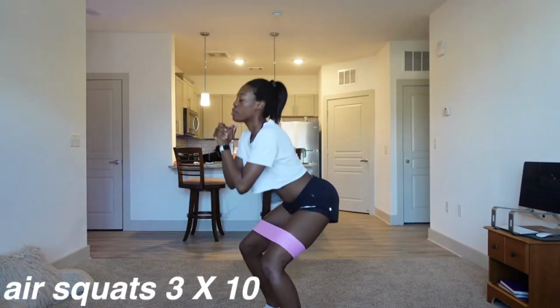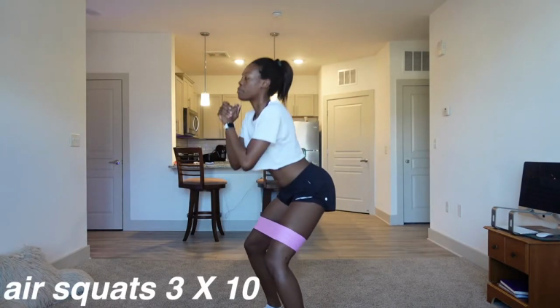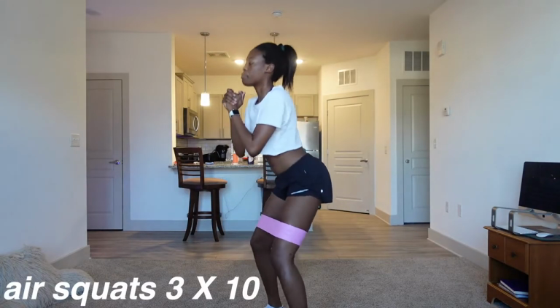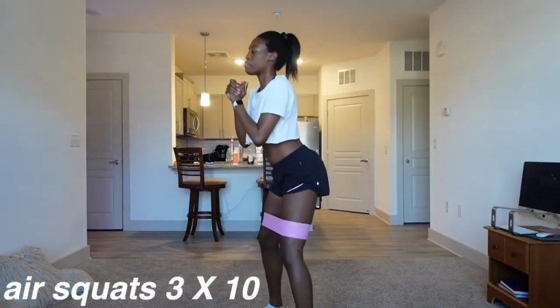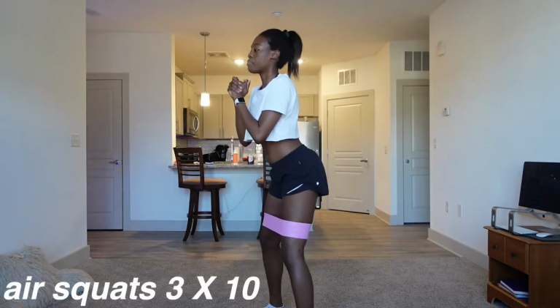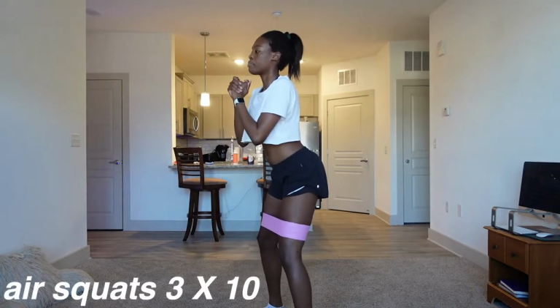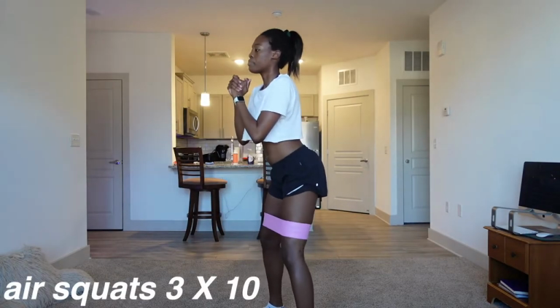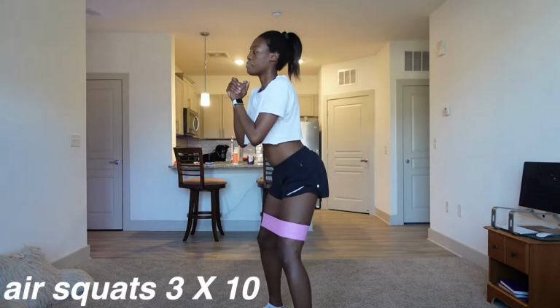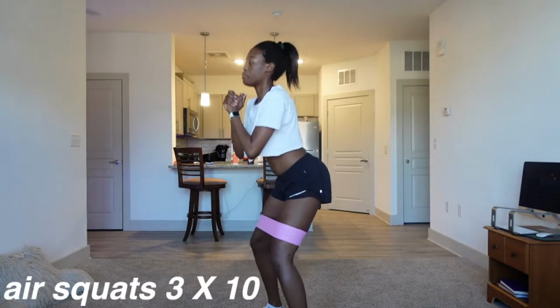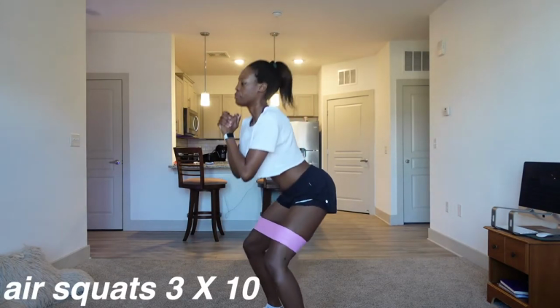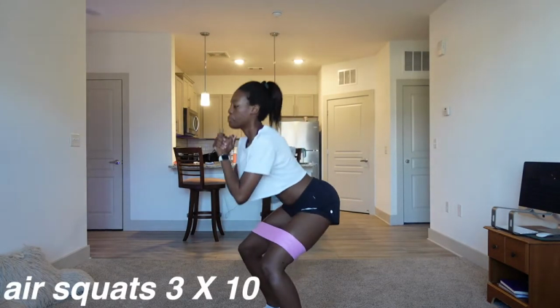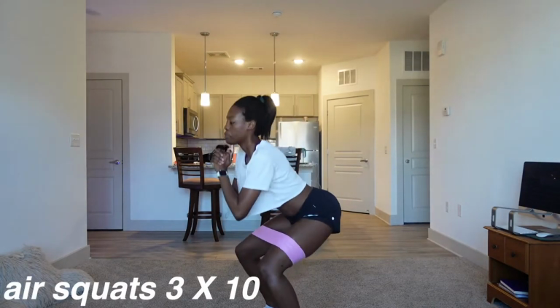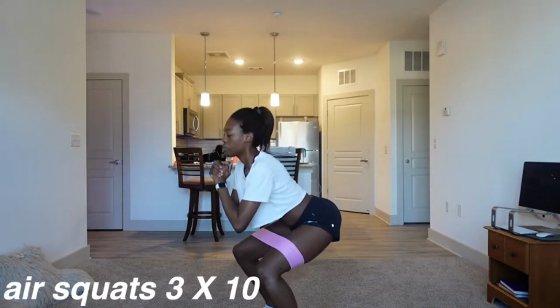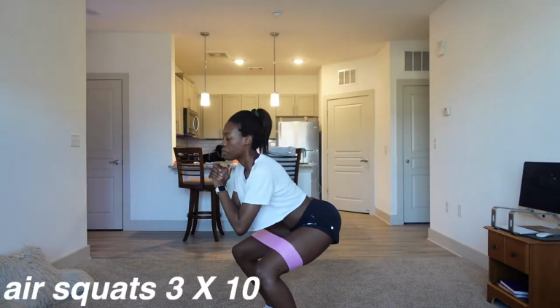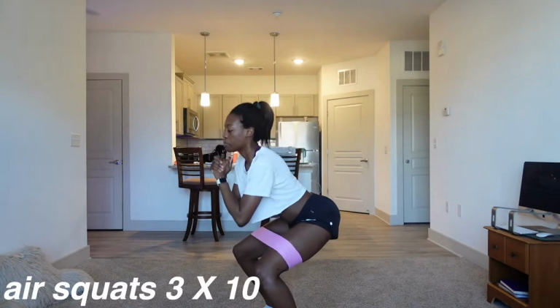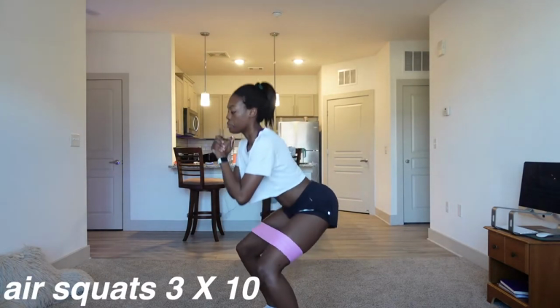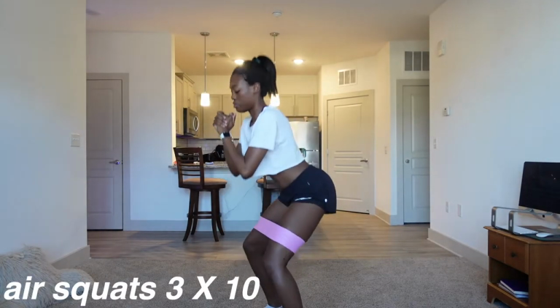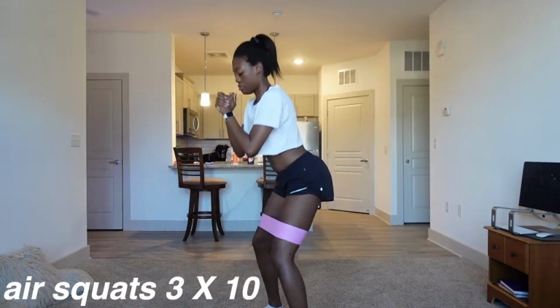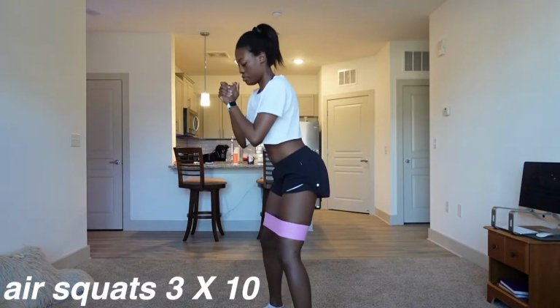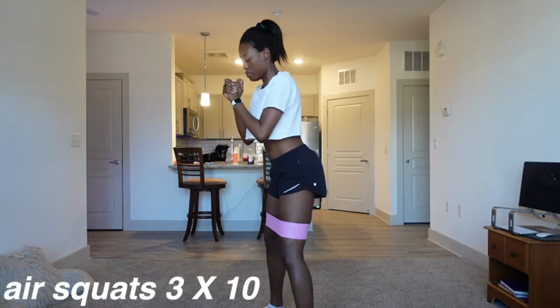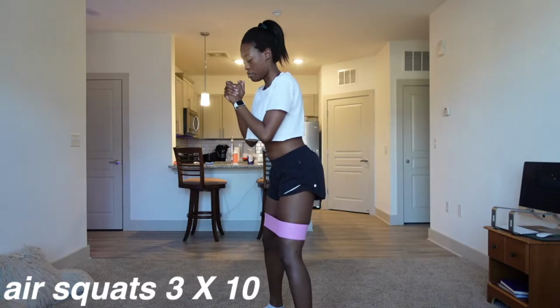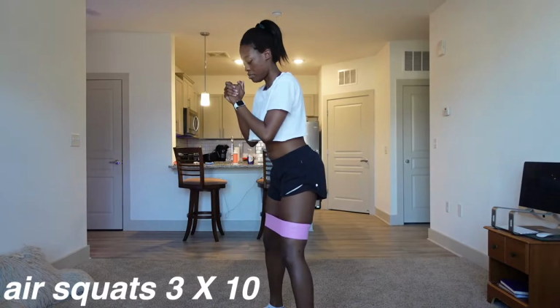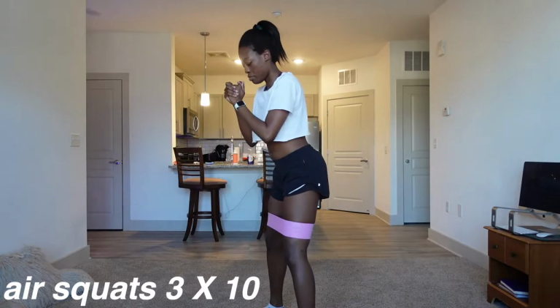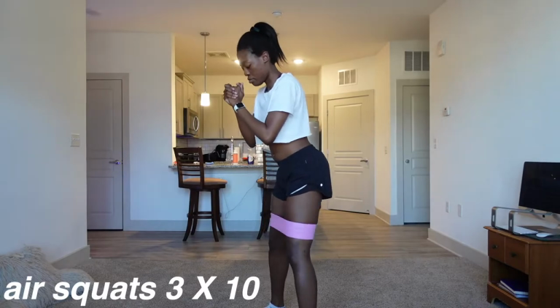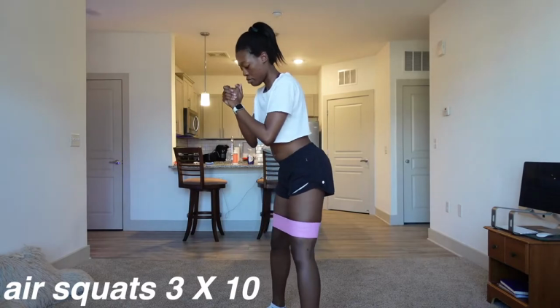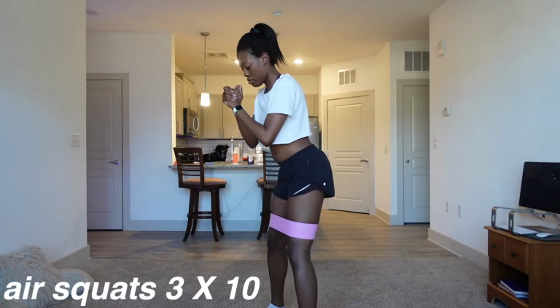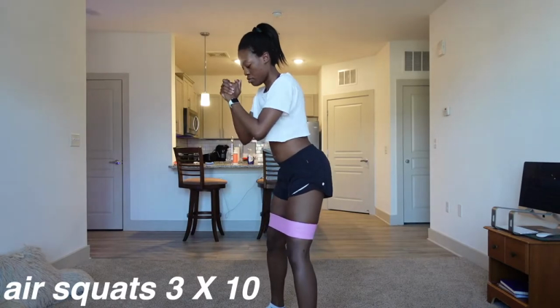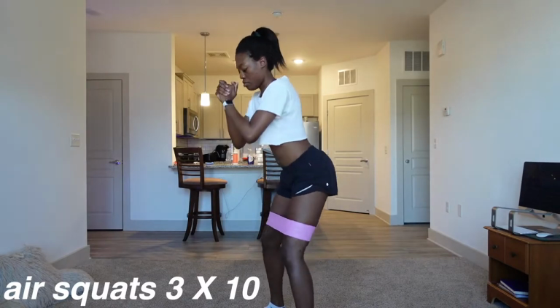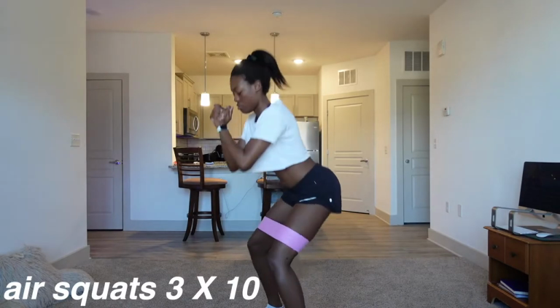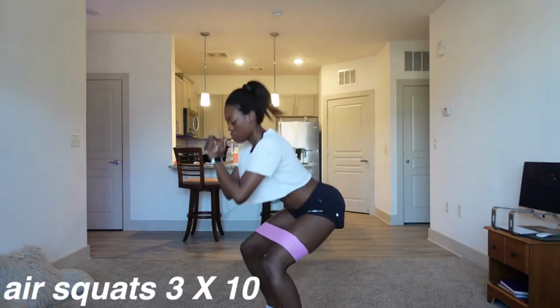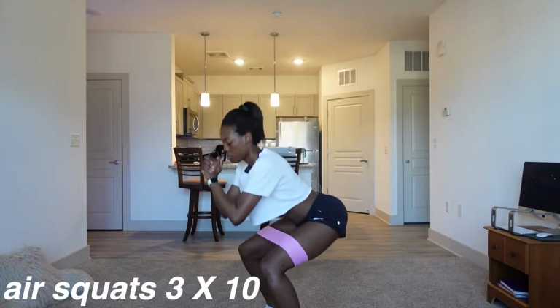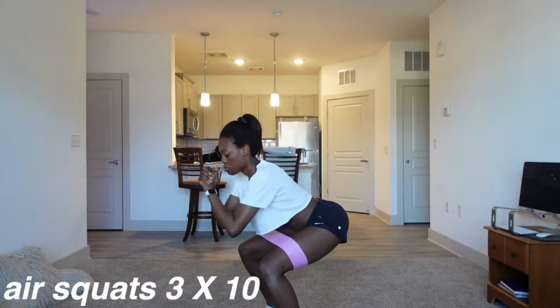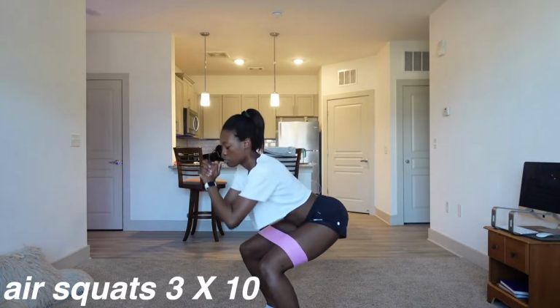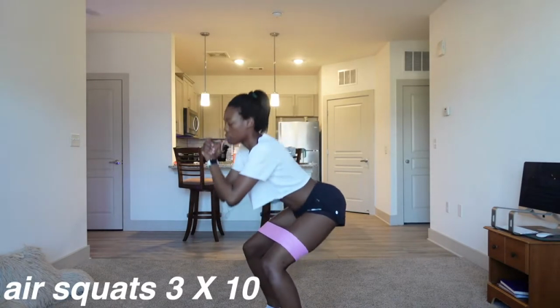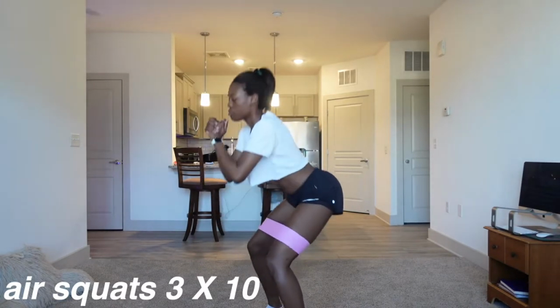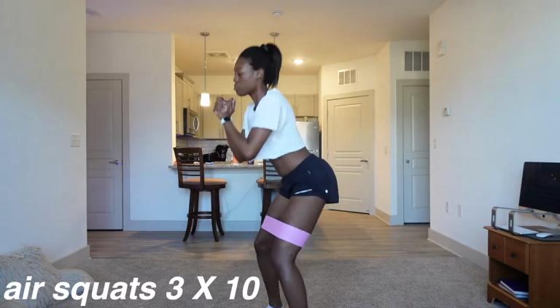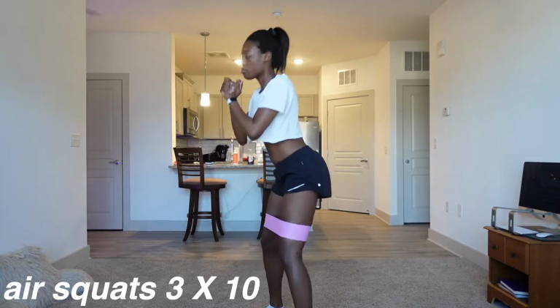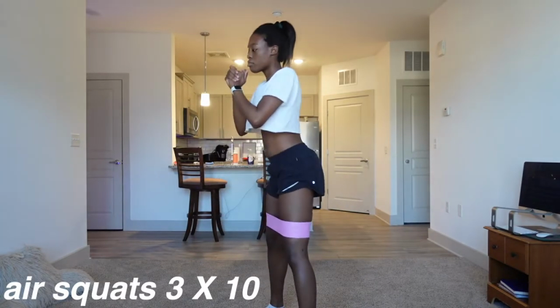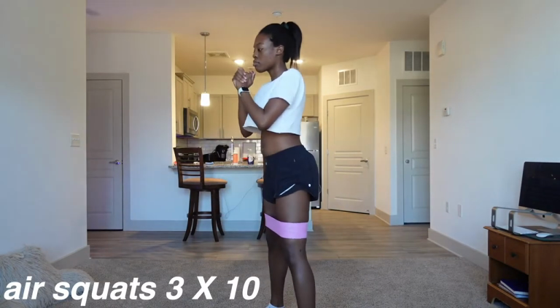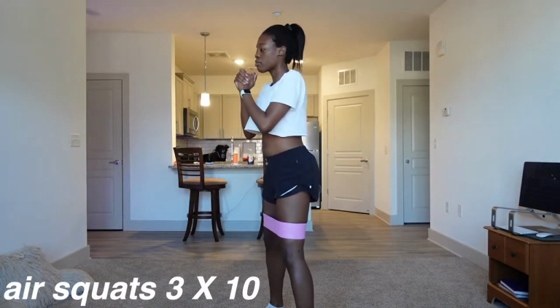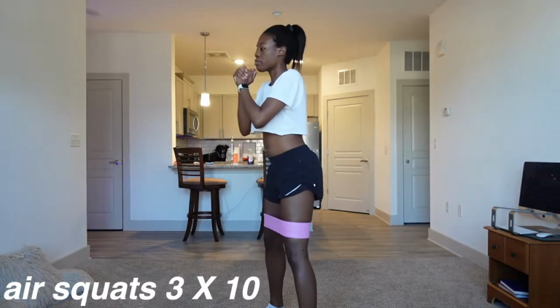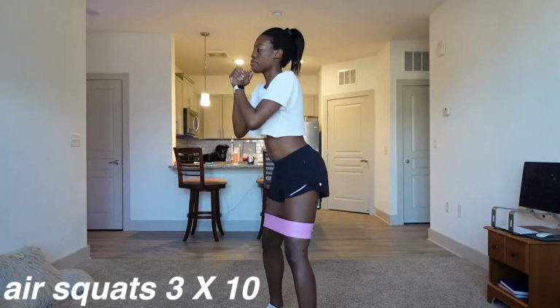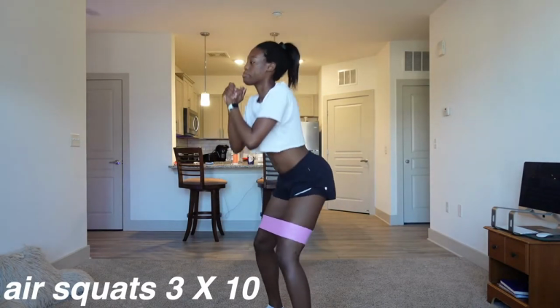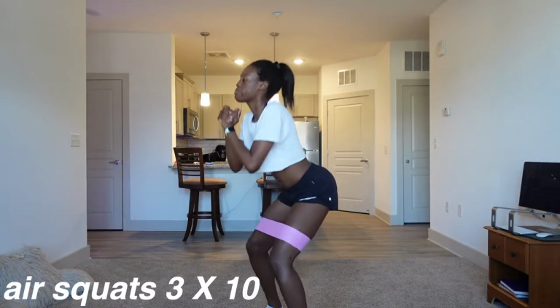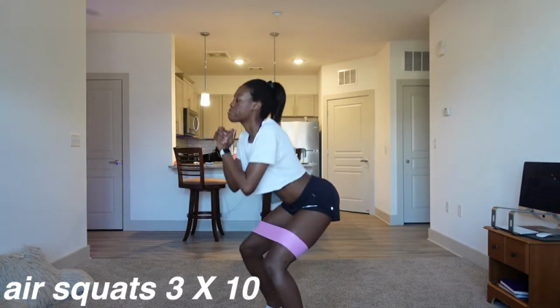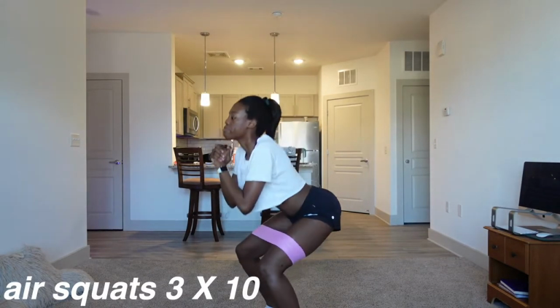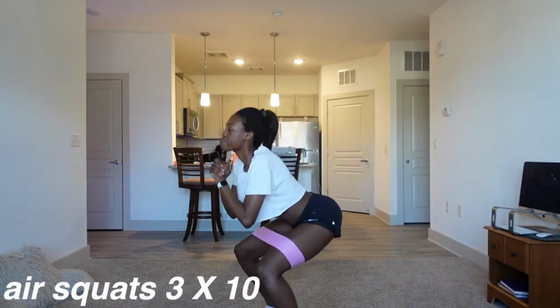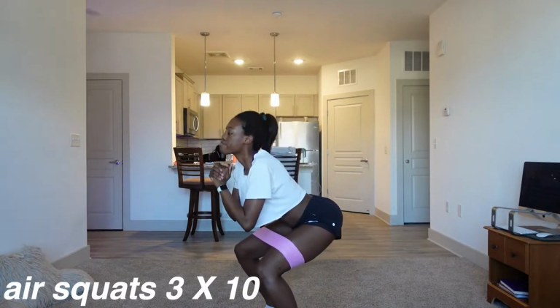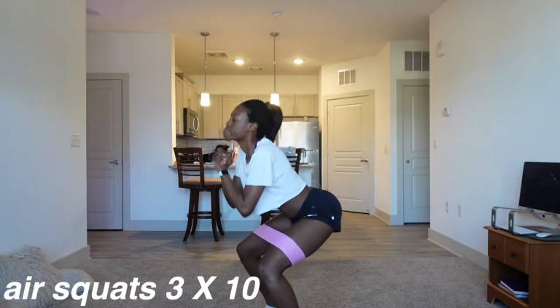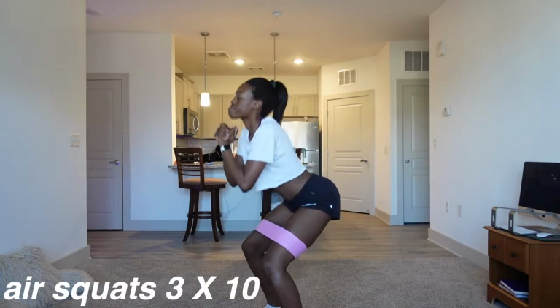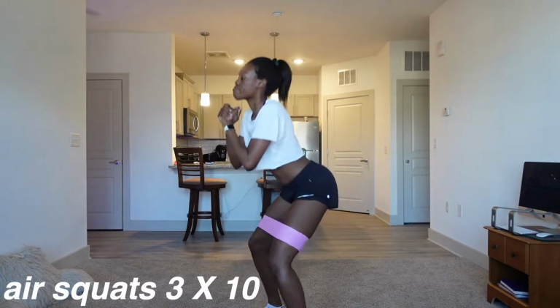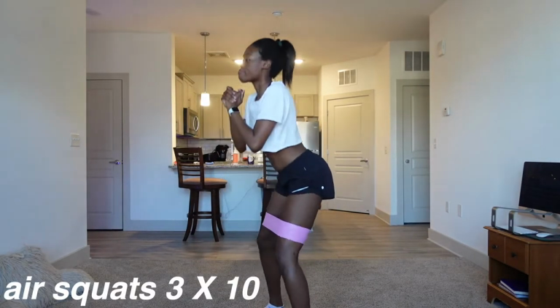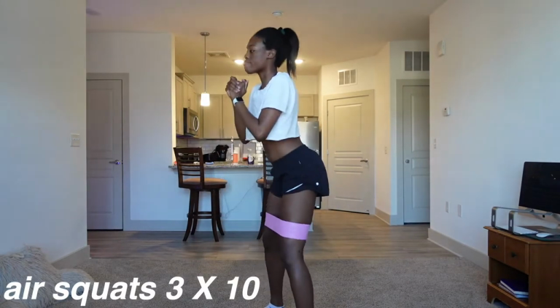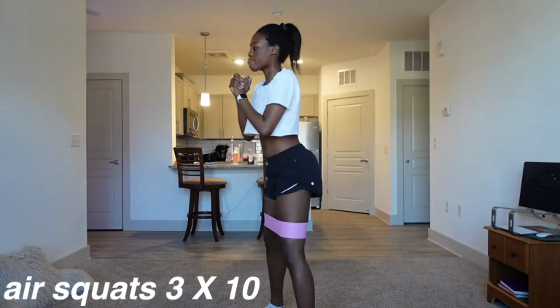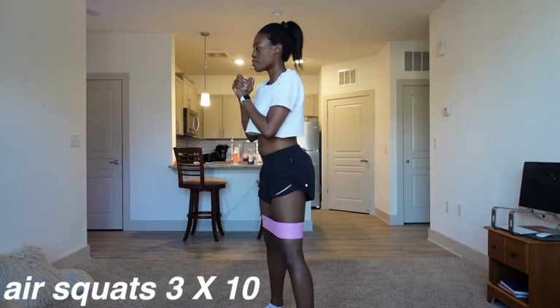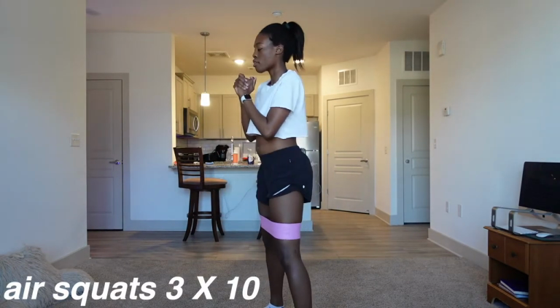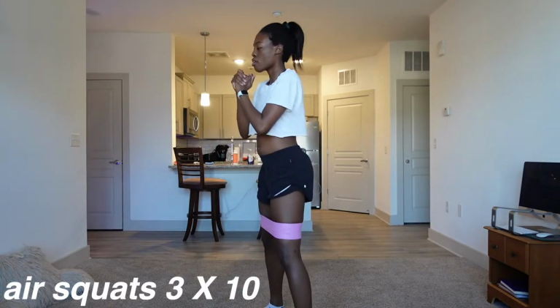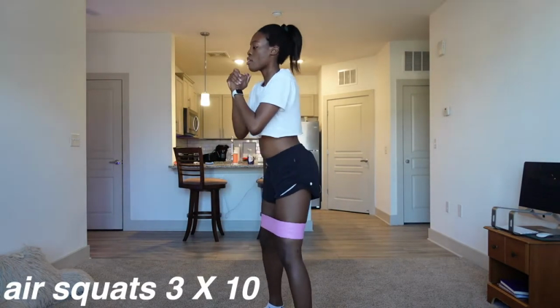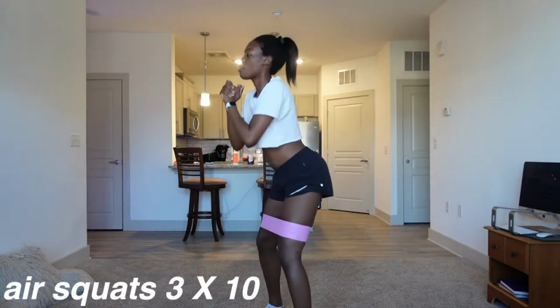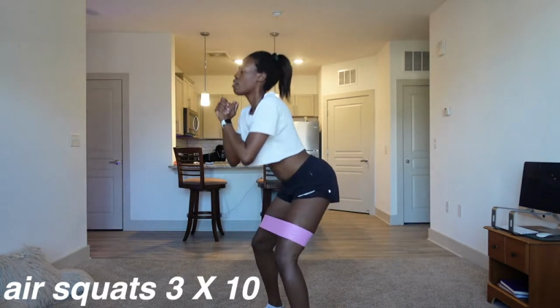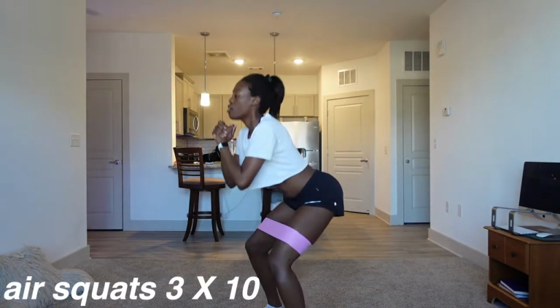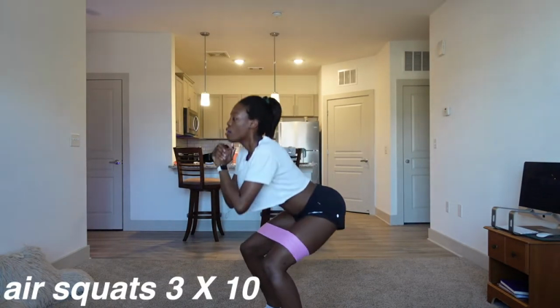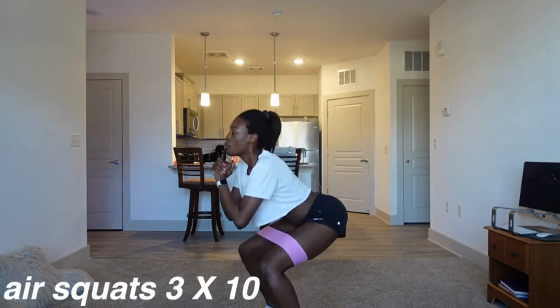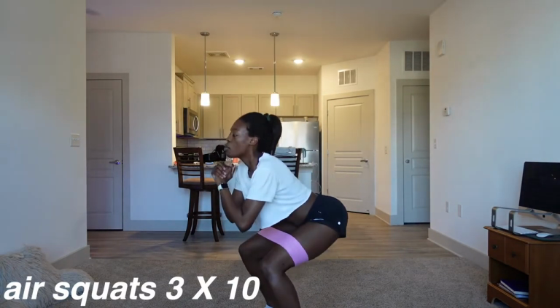So now we're doing the good old air squats. Squats are good for everything, so that's kind of self-explanatory. Enjoy.